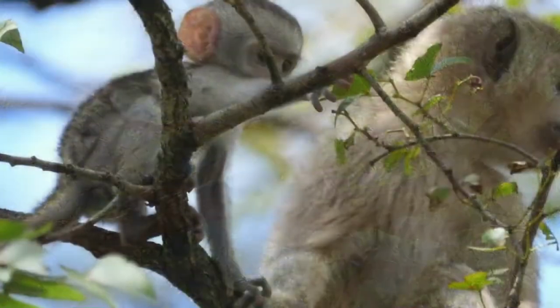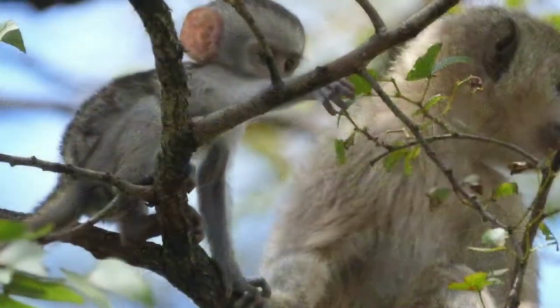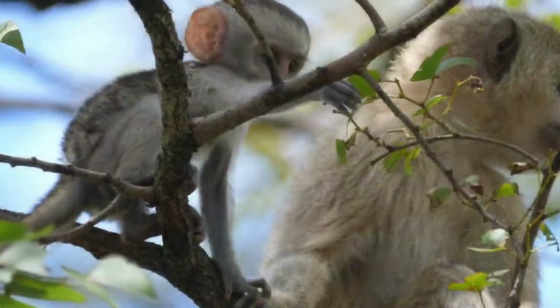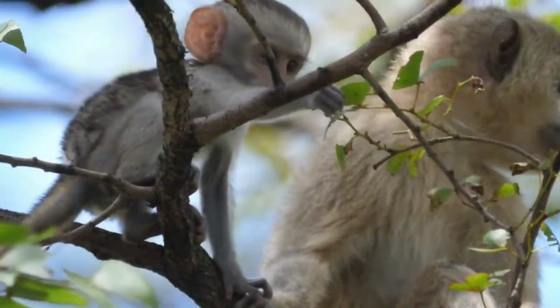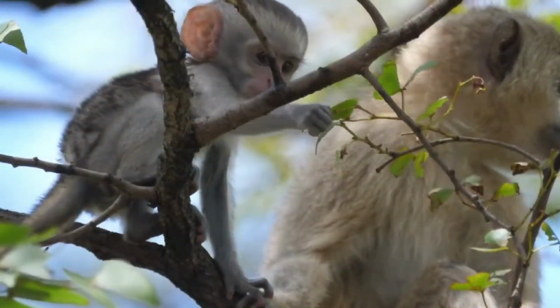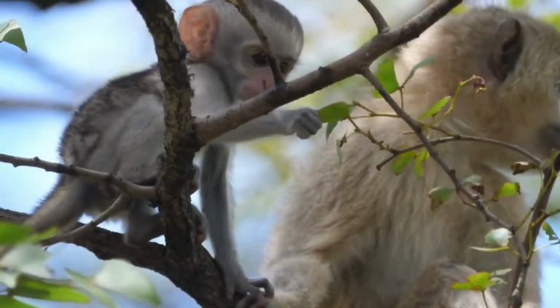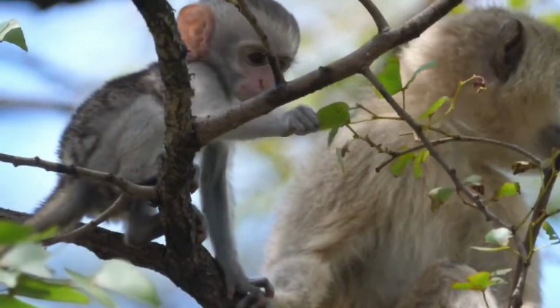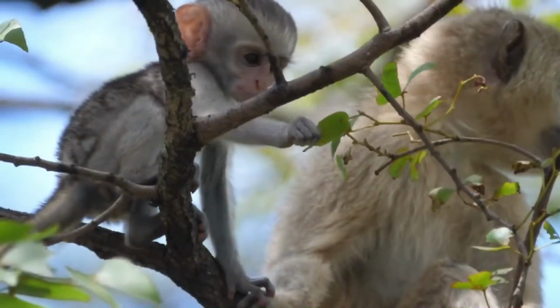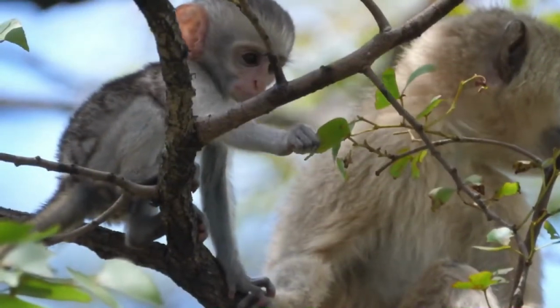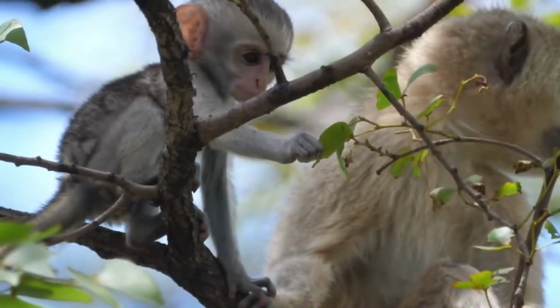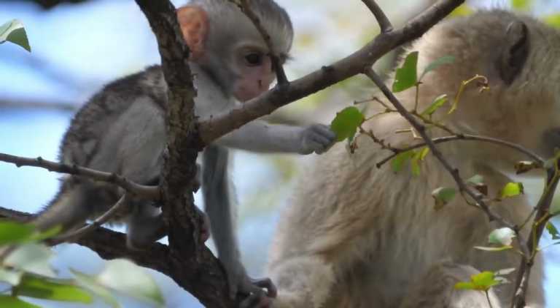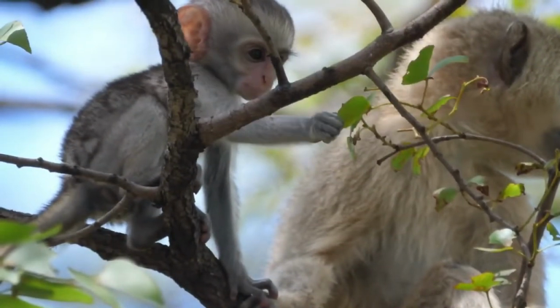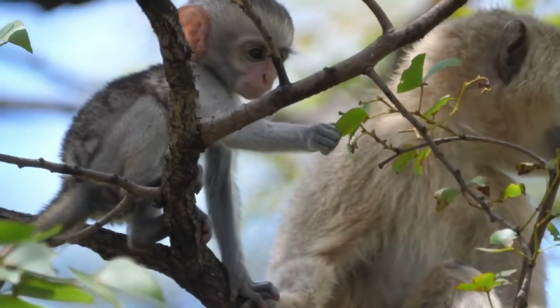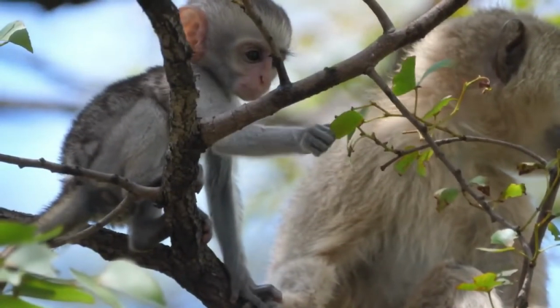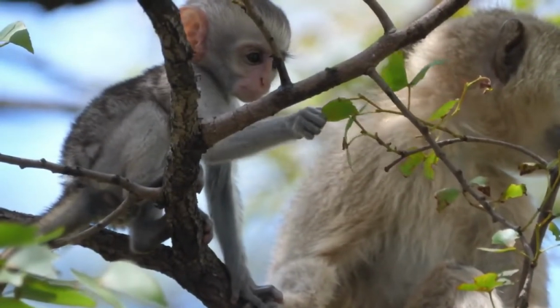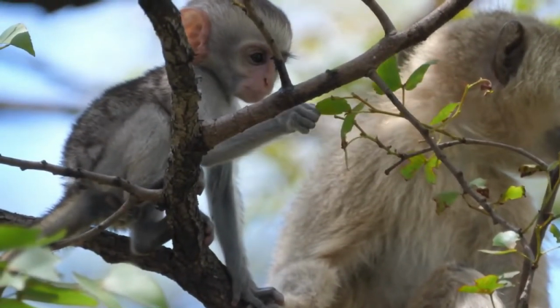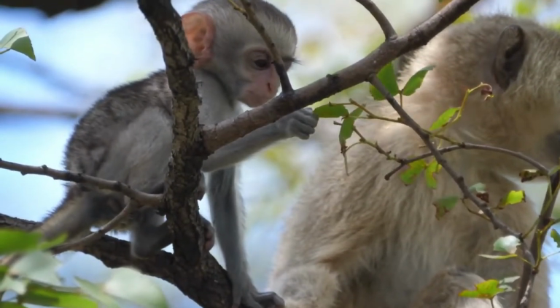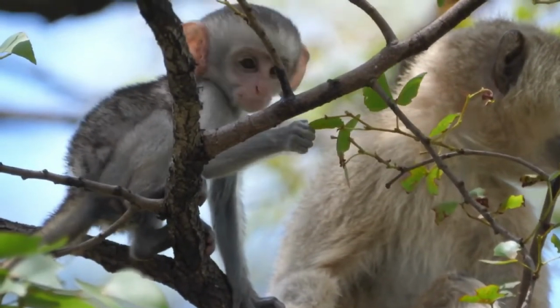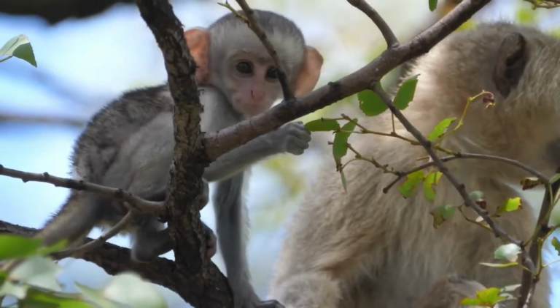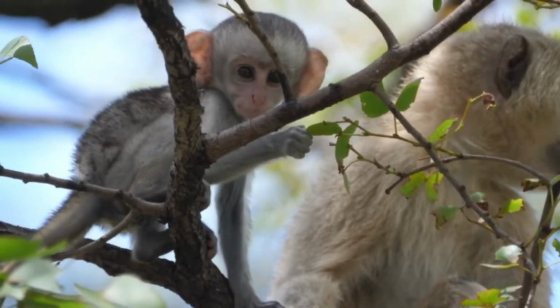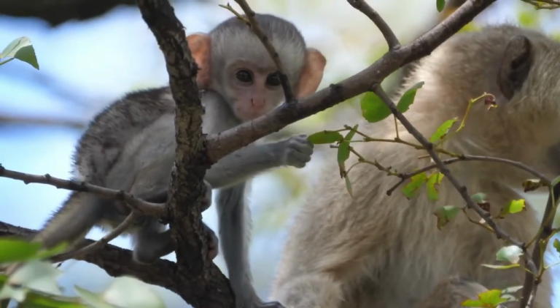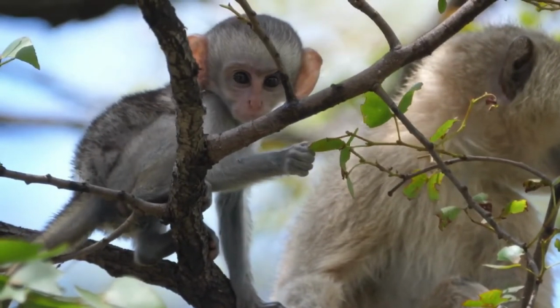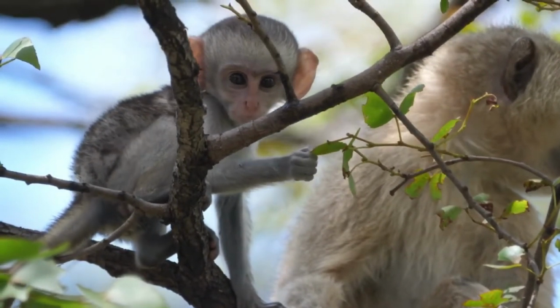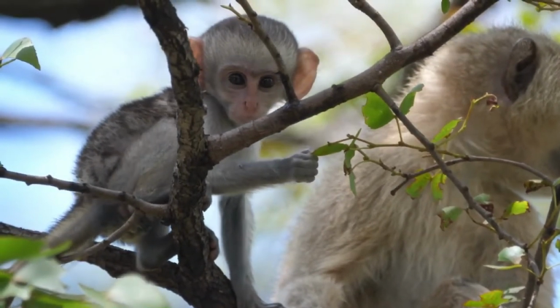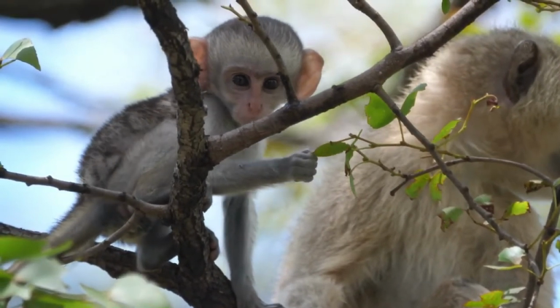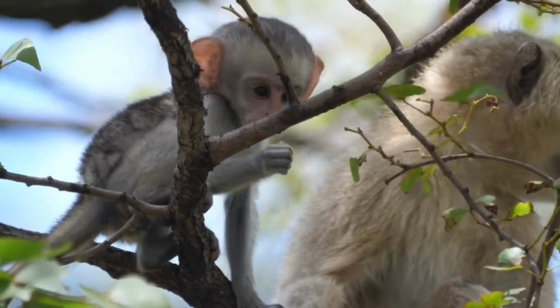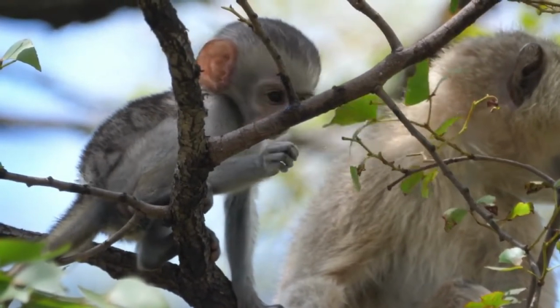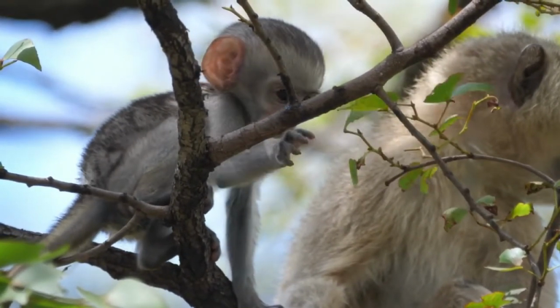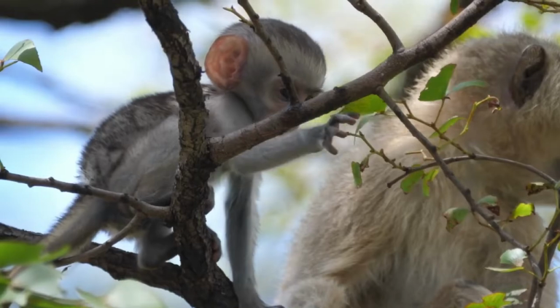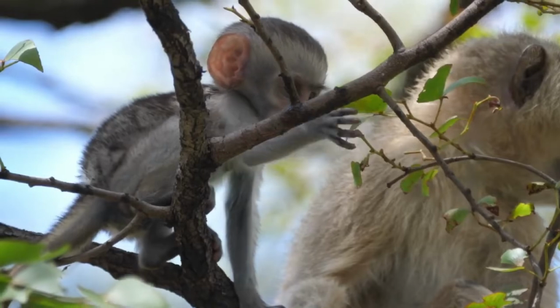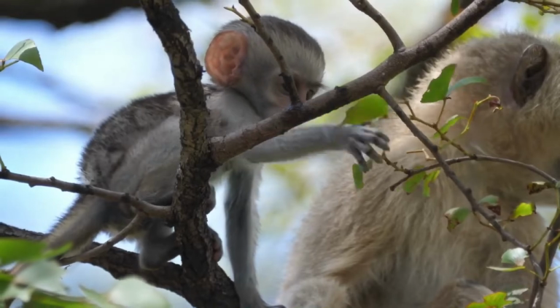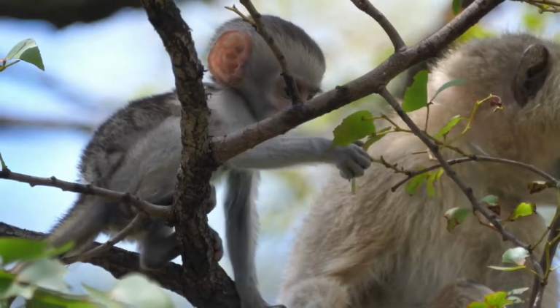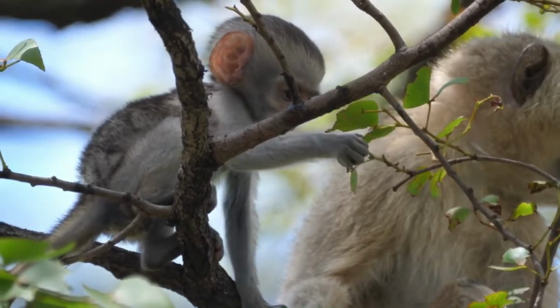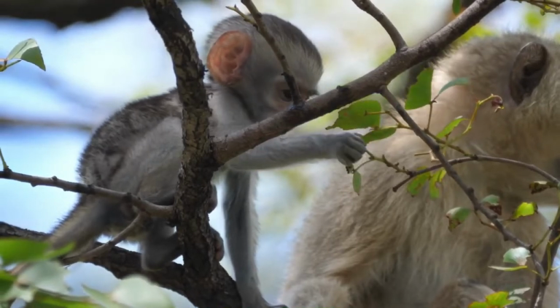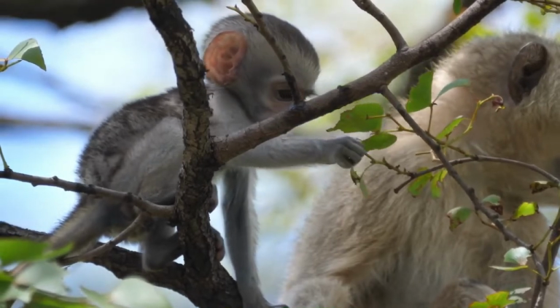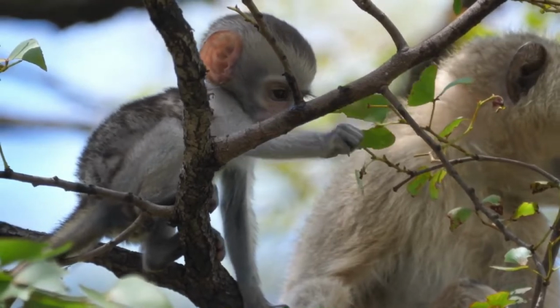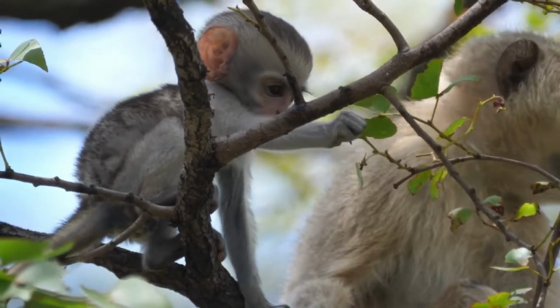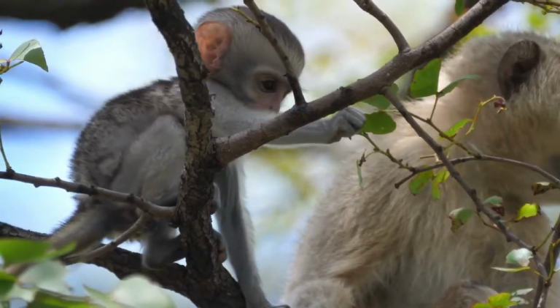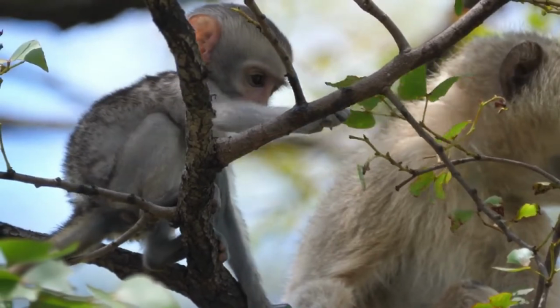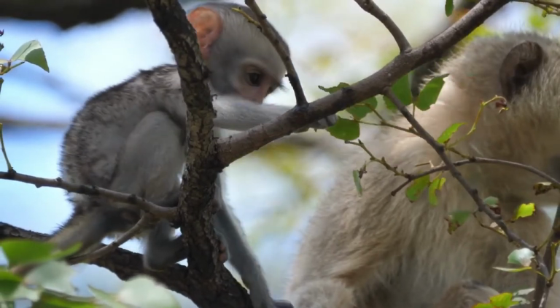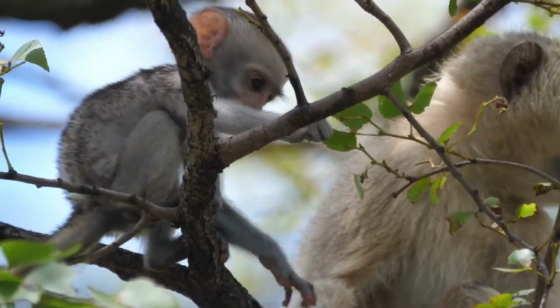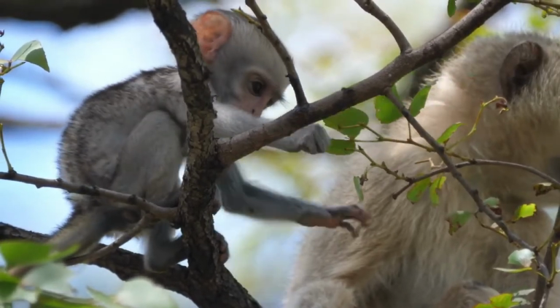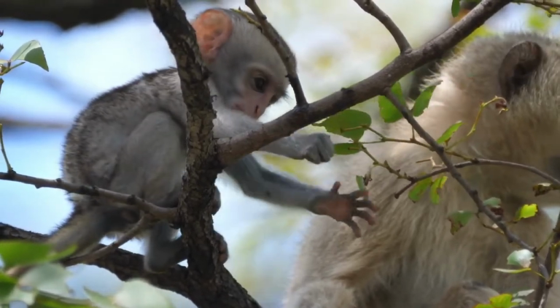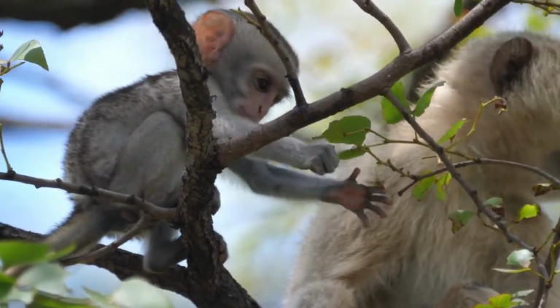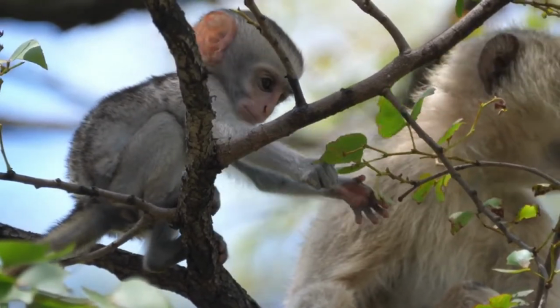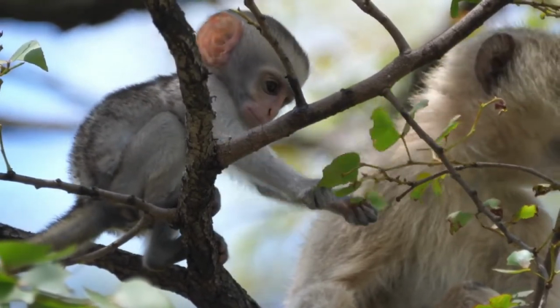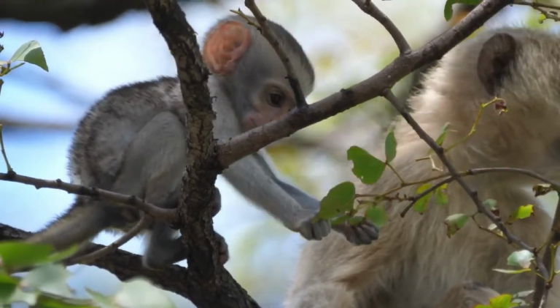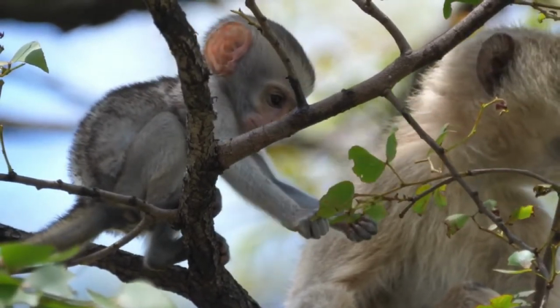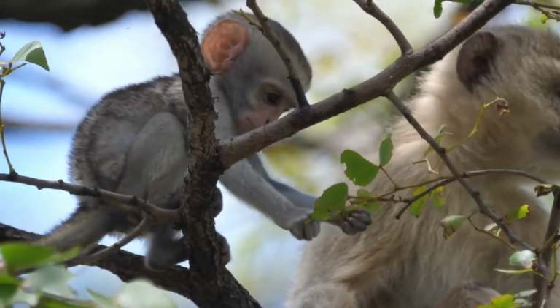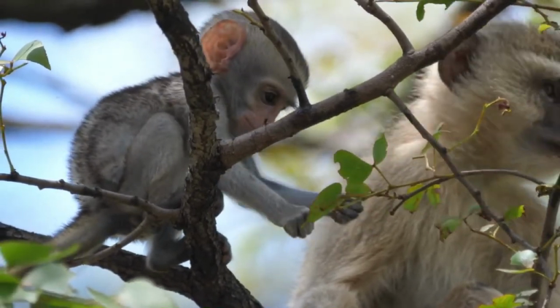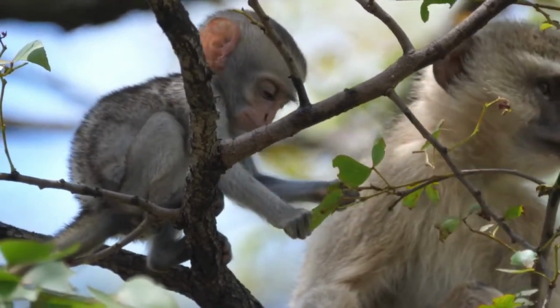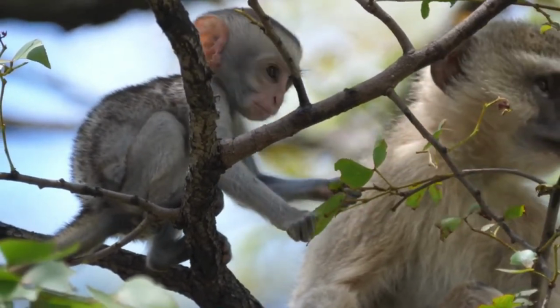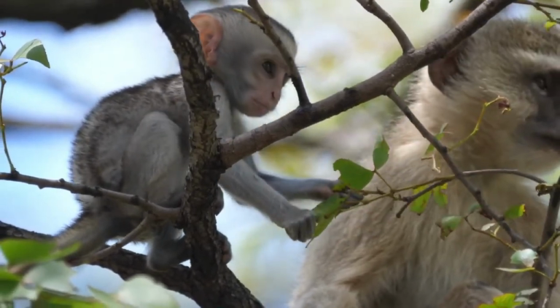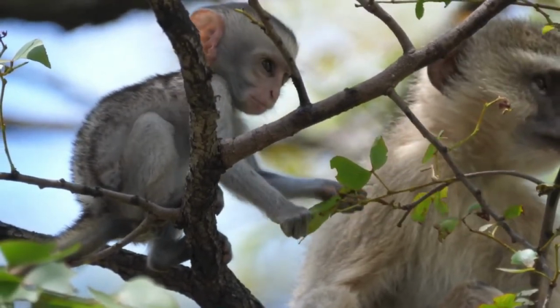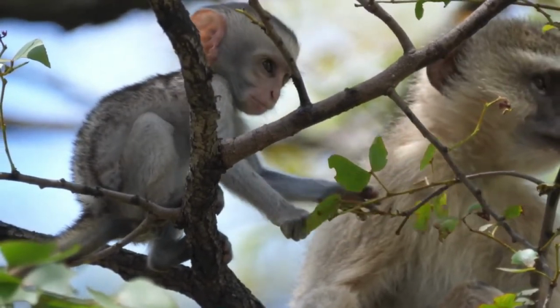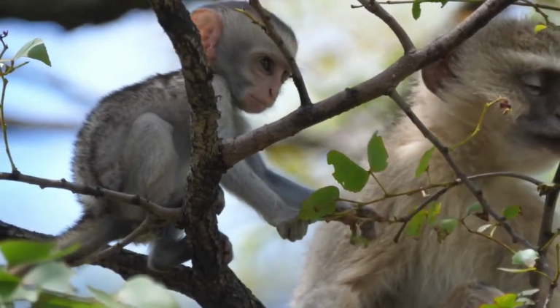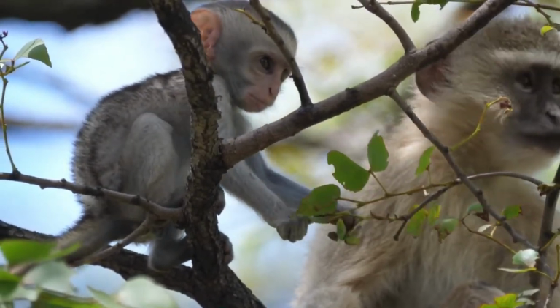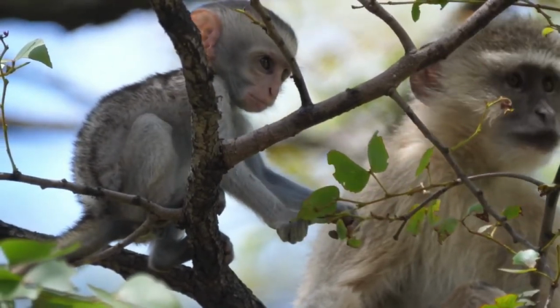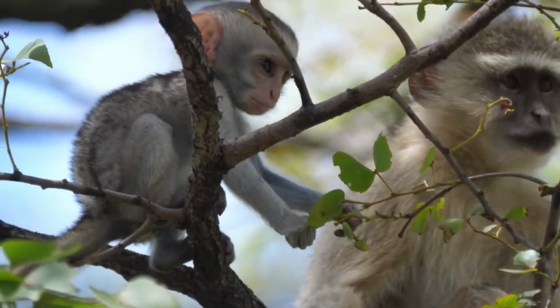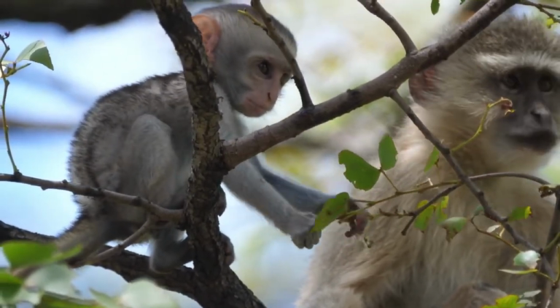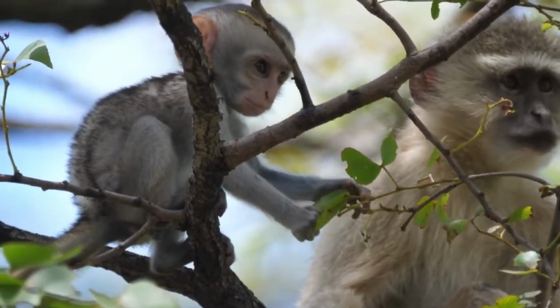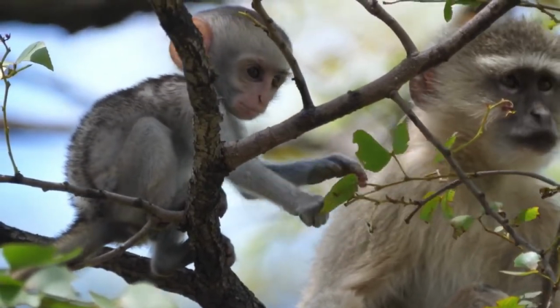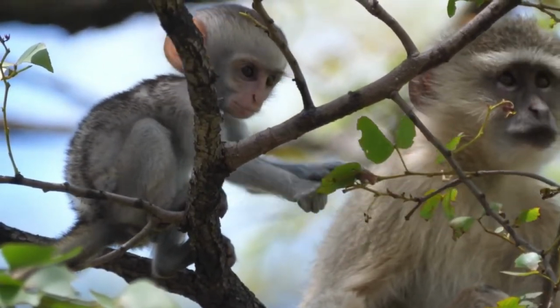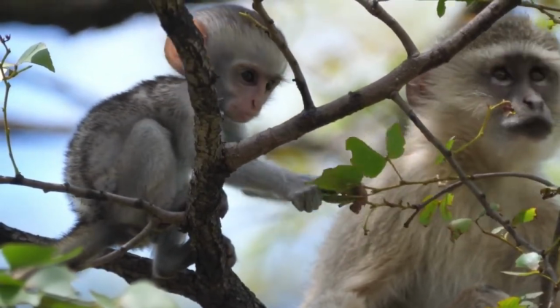And much the same as humans, Vervet Monkeys adore their infants, who are born with black hair and pink faces.